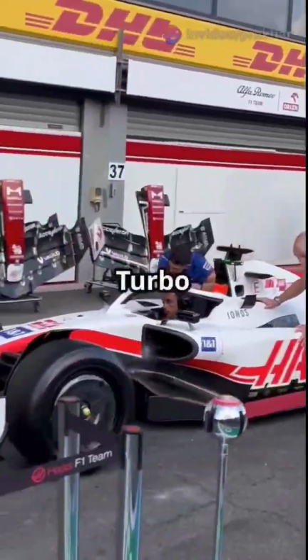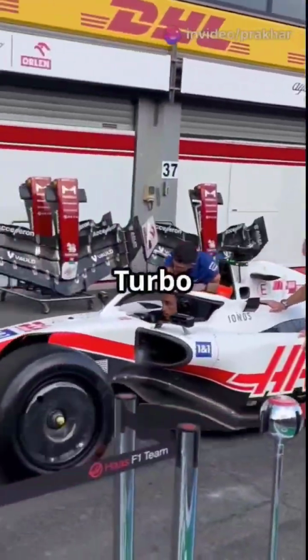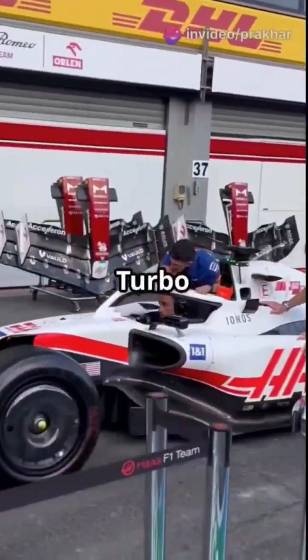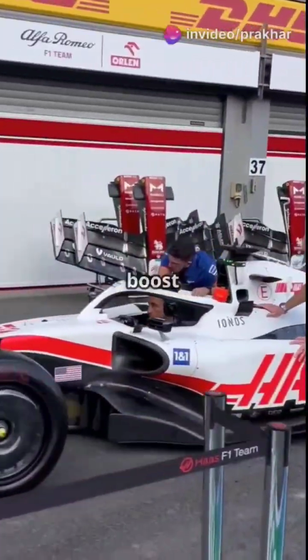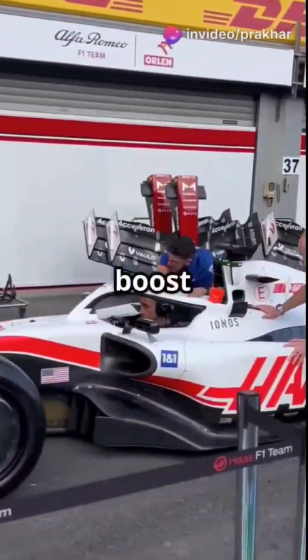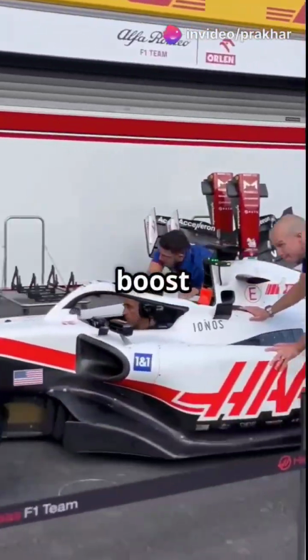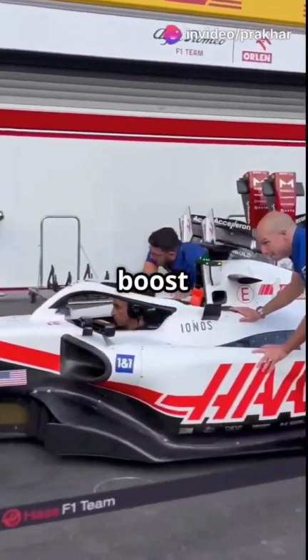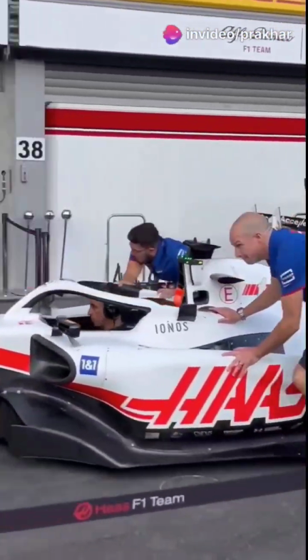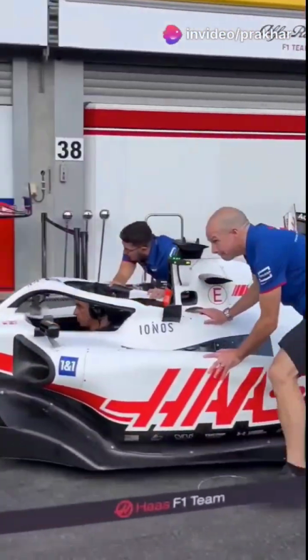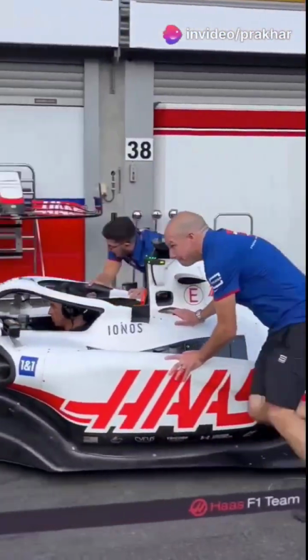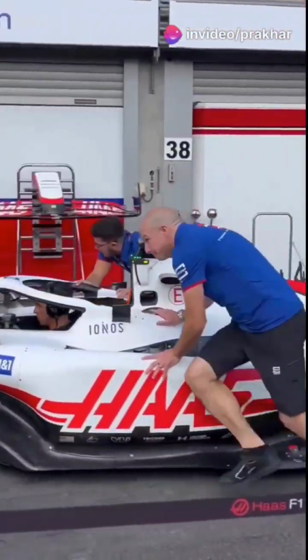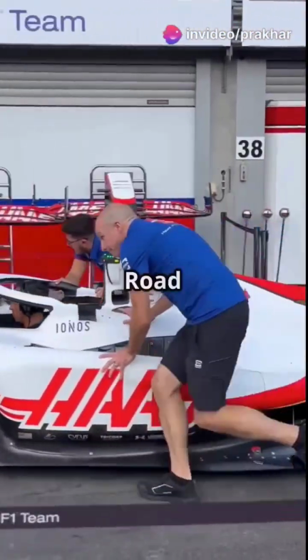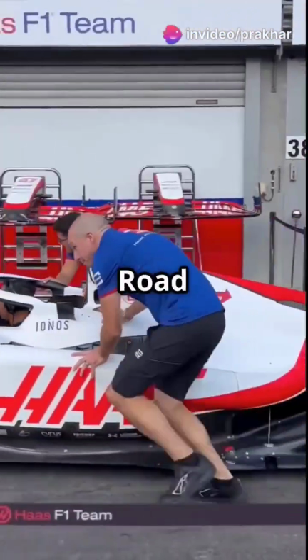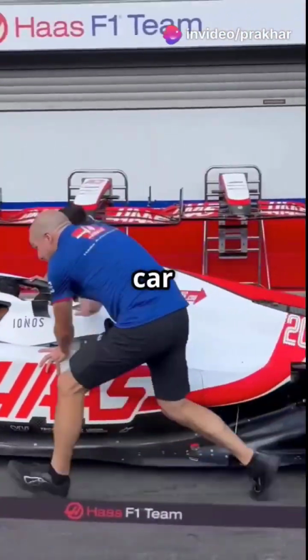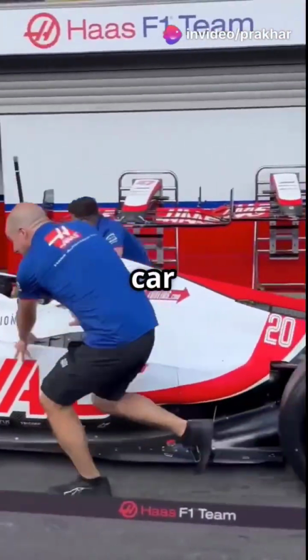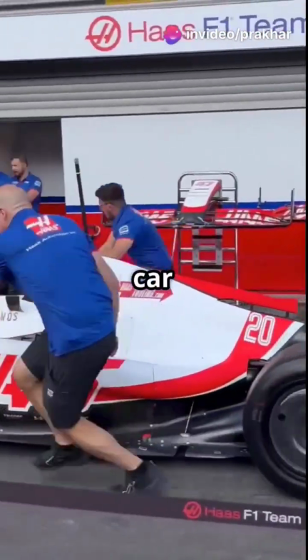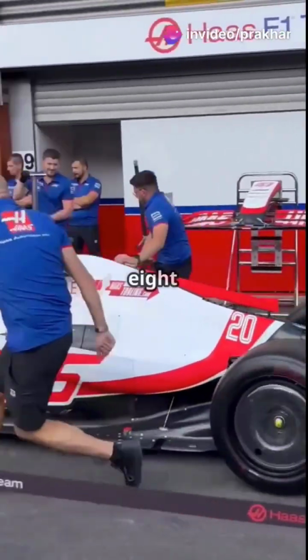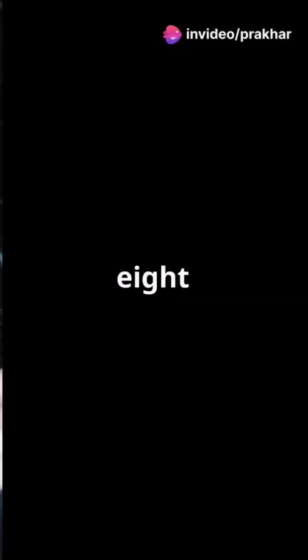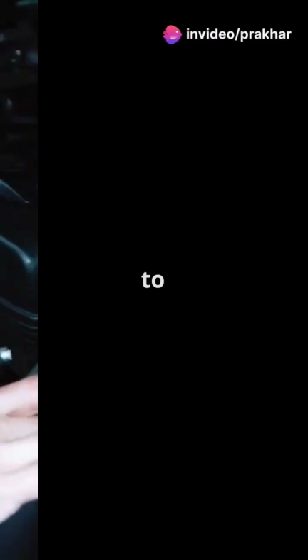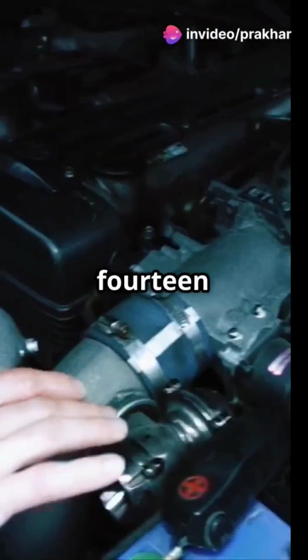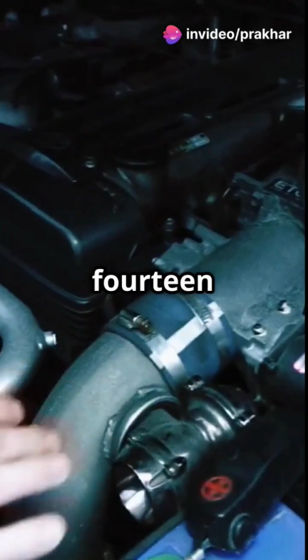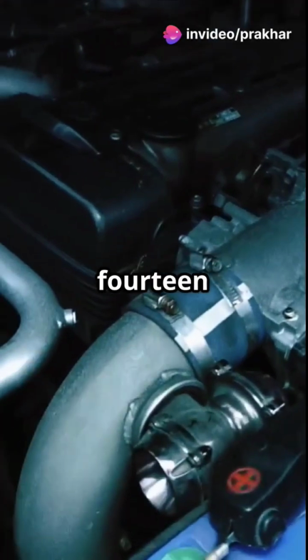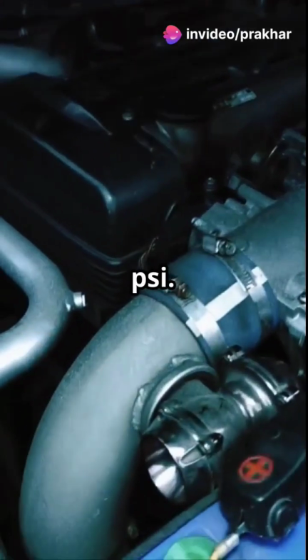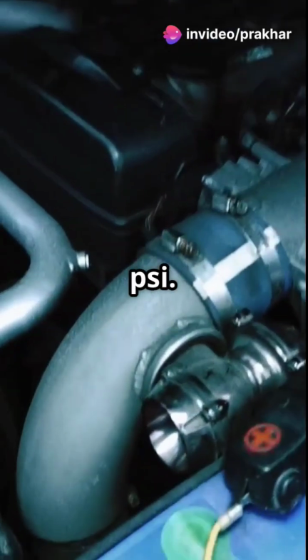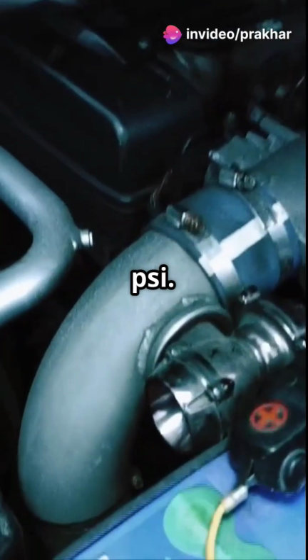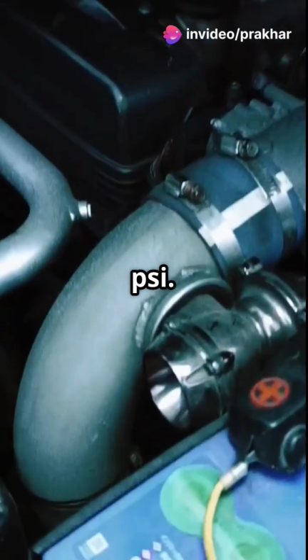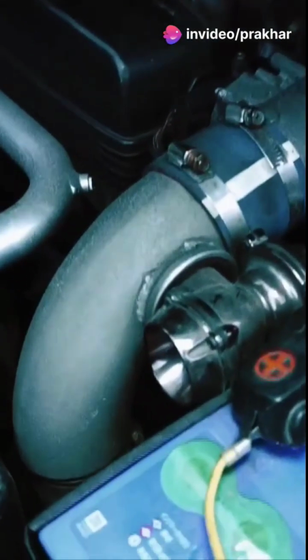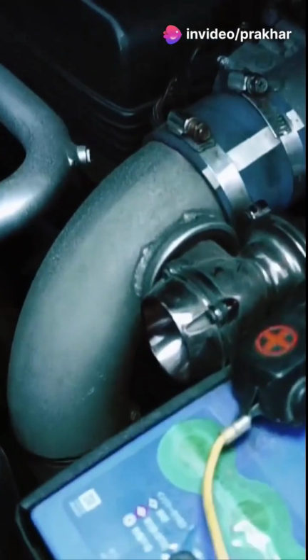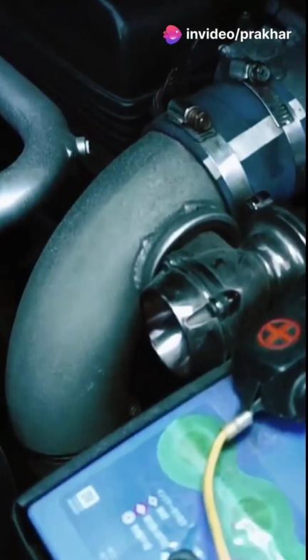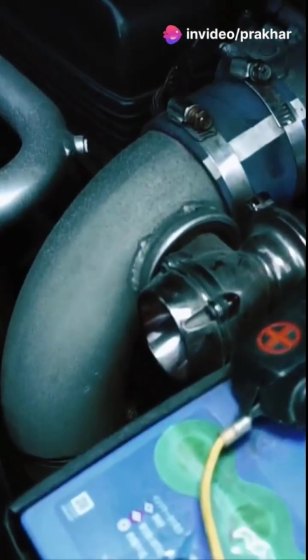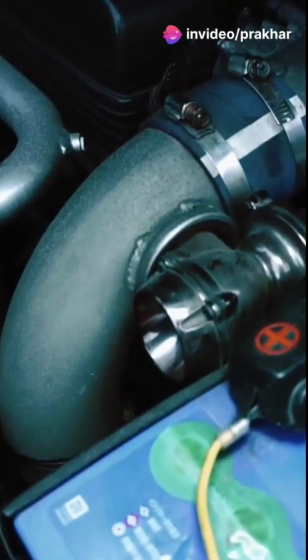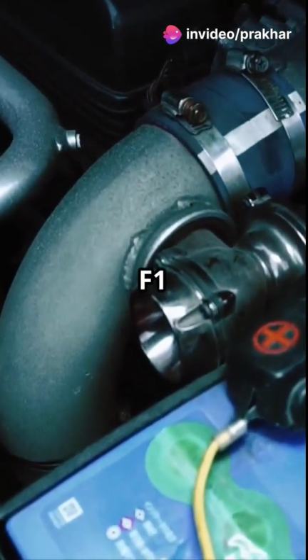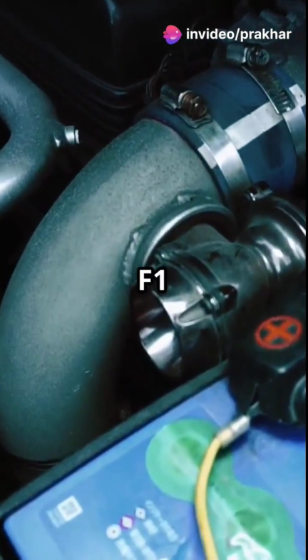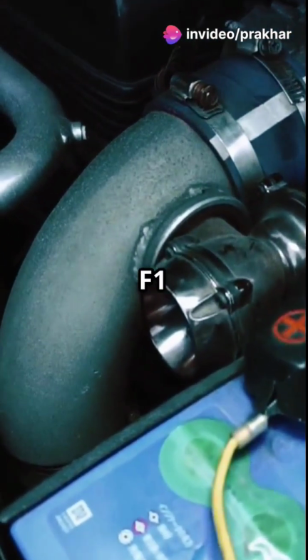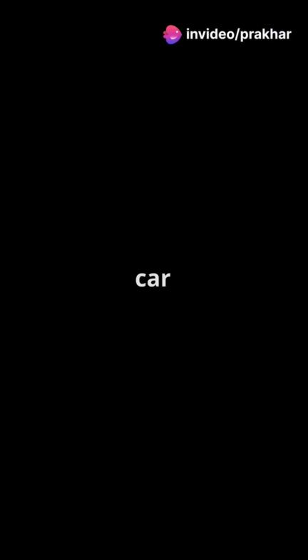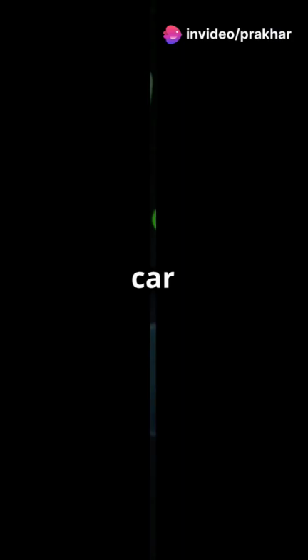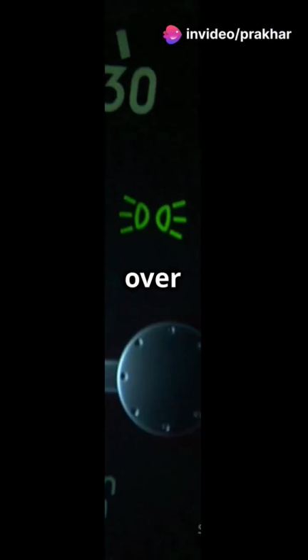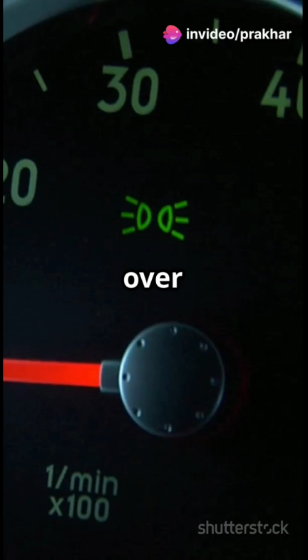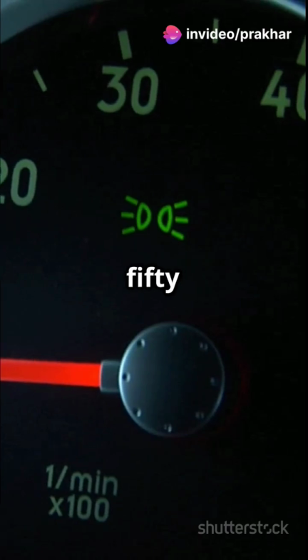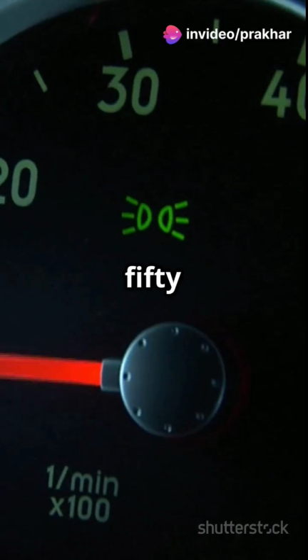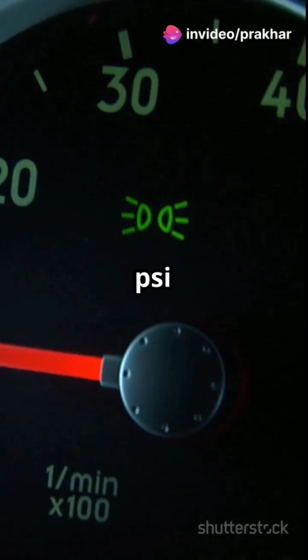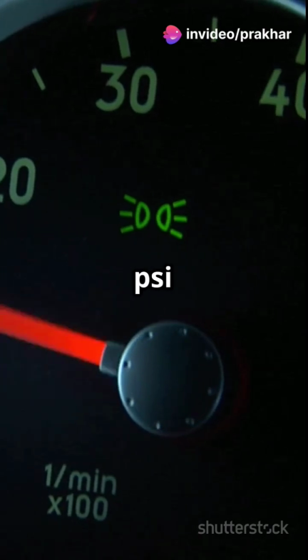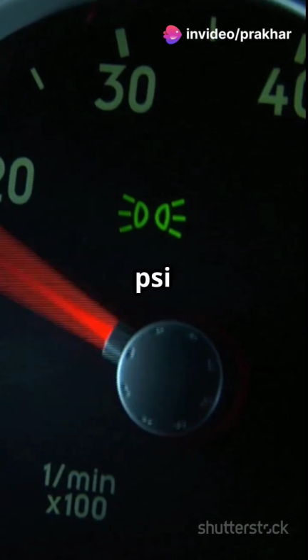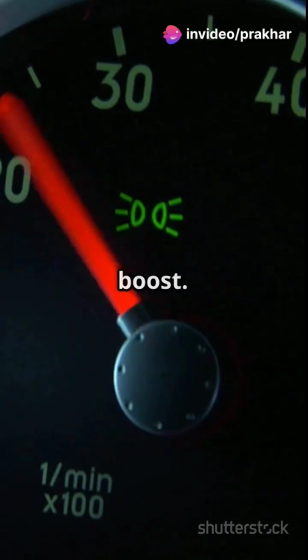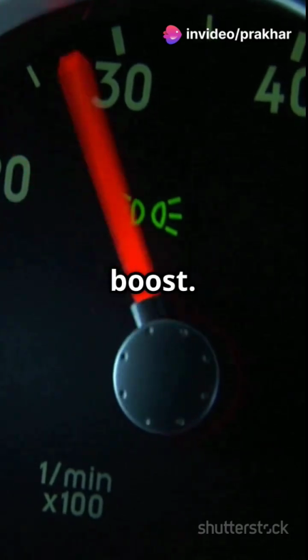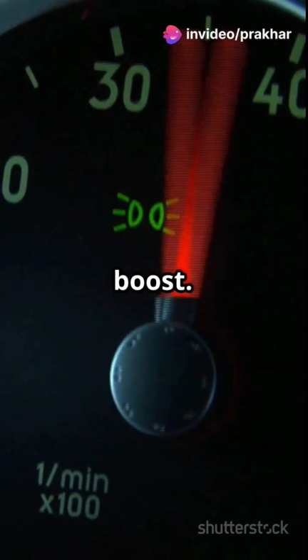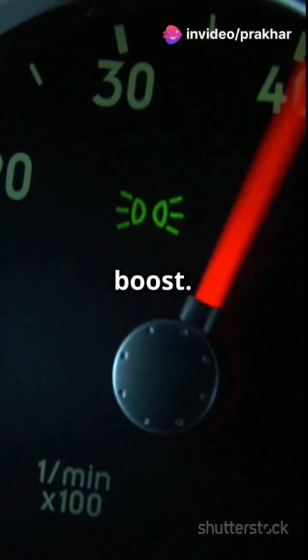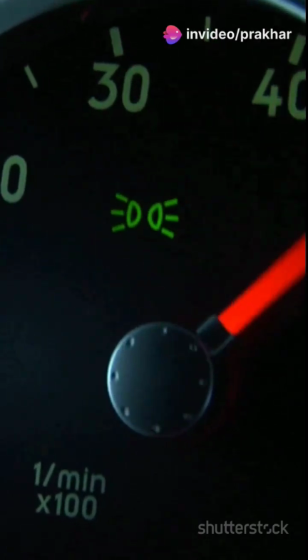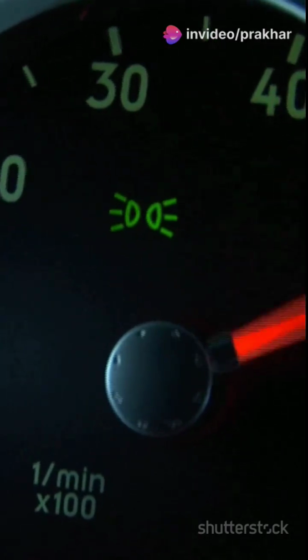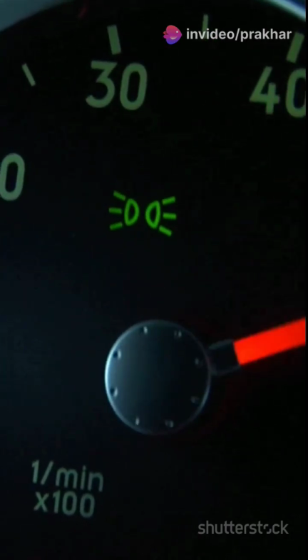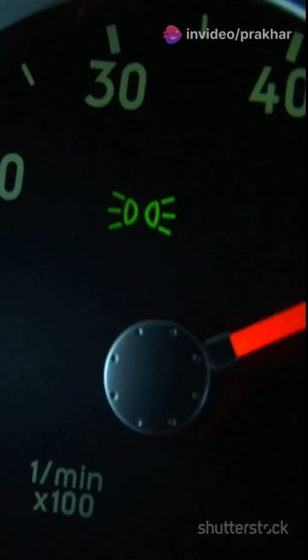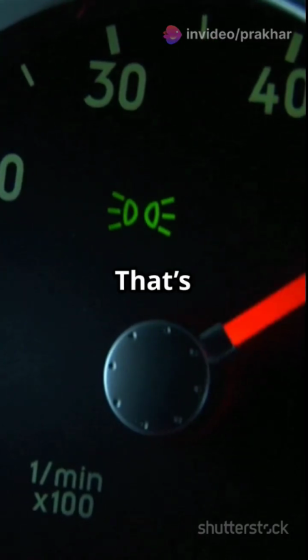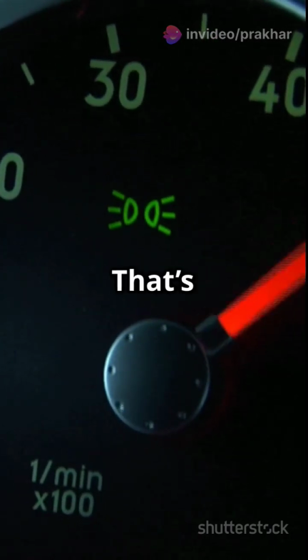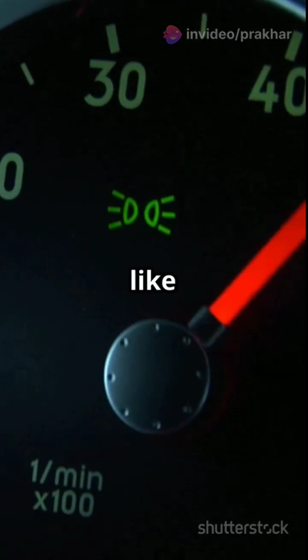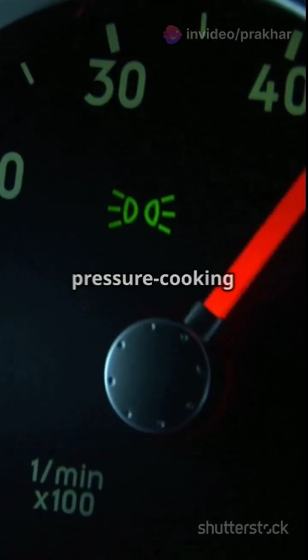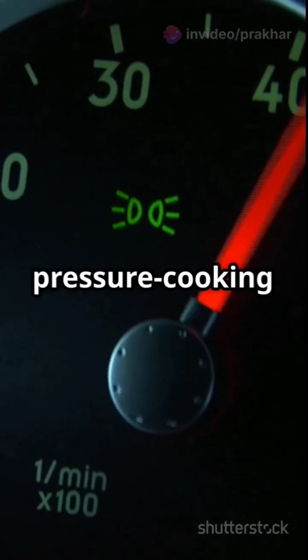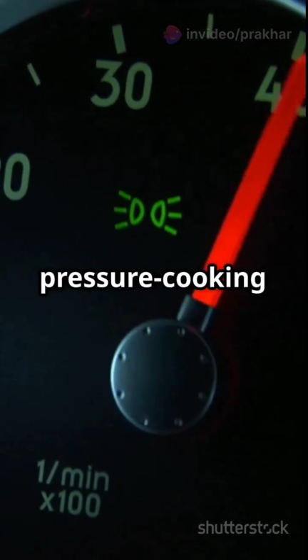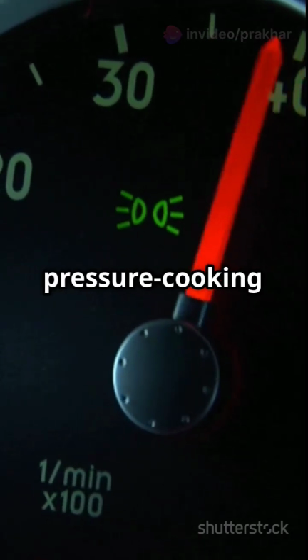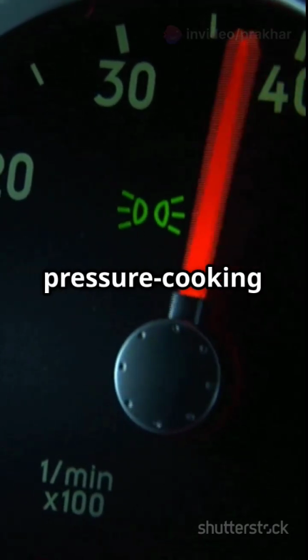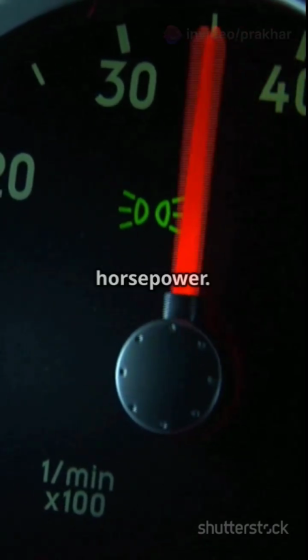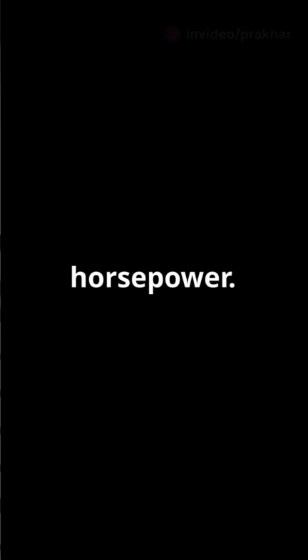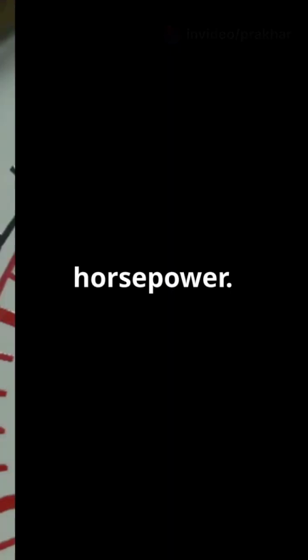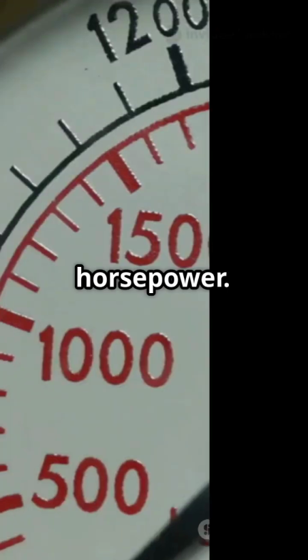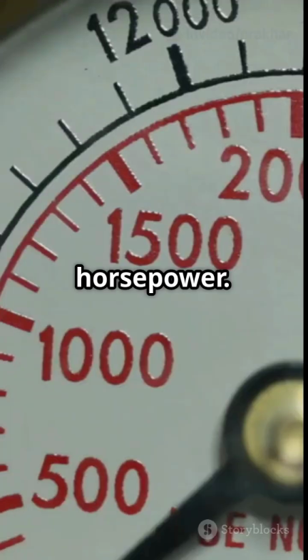Turbo boost. Road car: 8 to 14 psi. F1 car: over 50 psi boost. That's like pressure cooking horsepower.